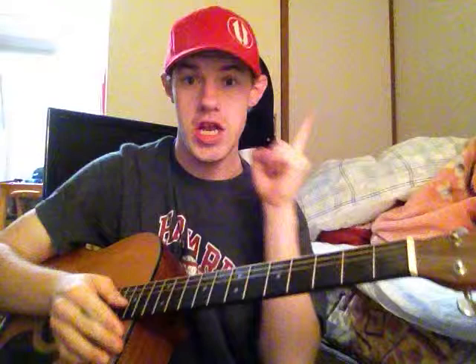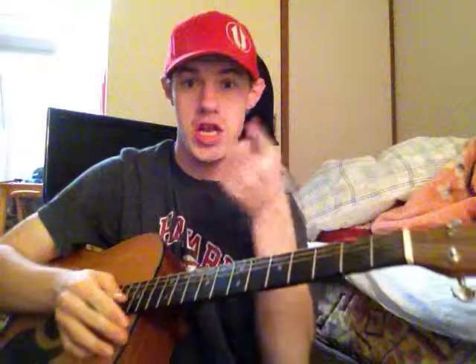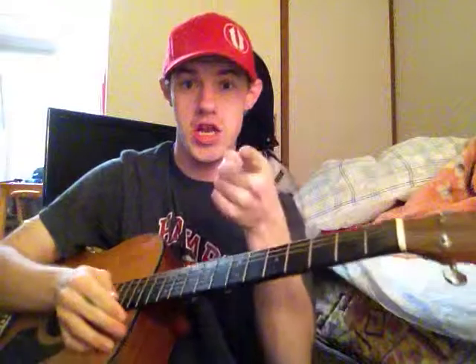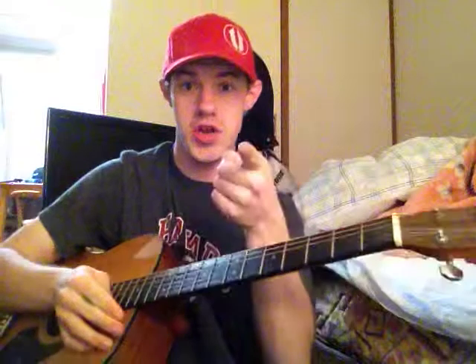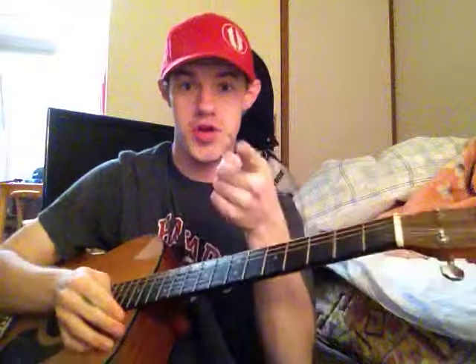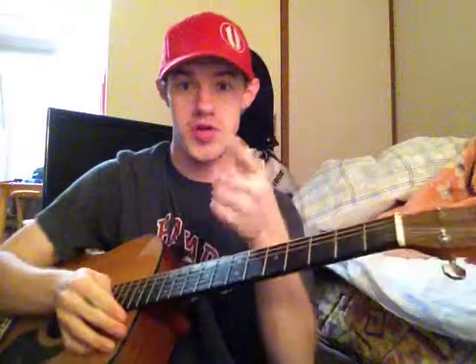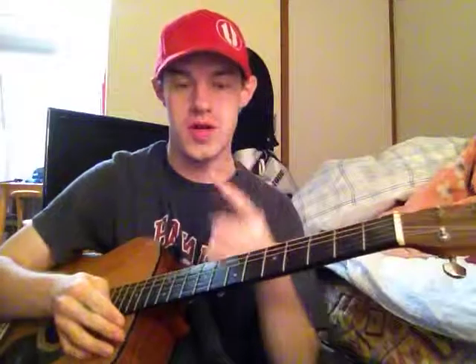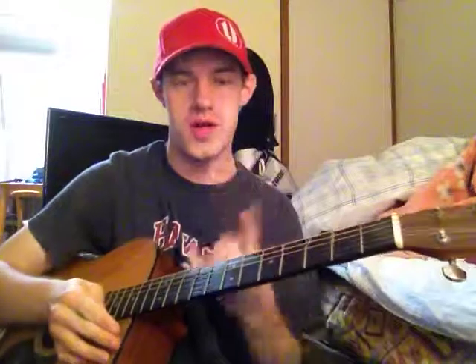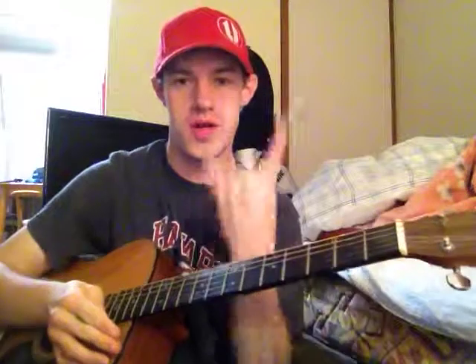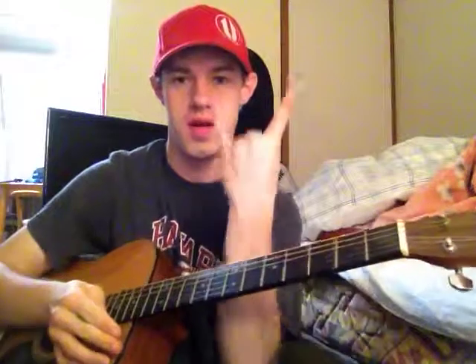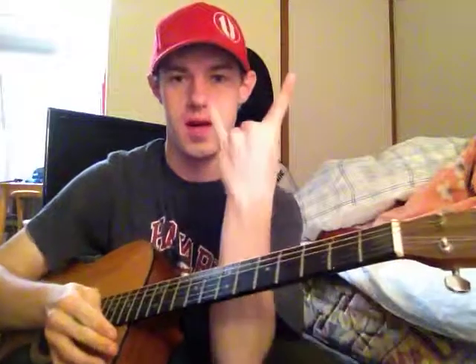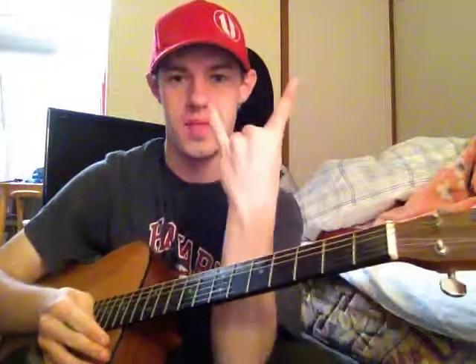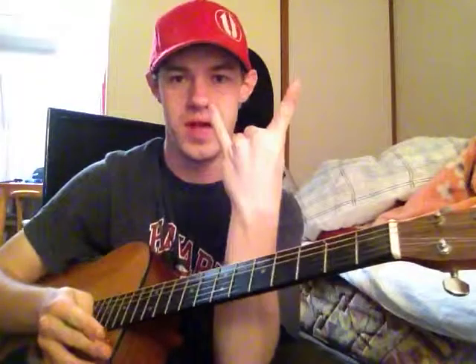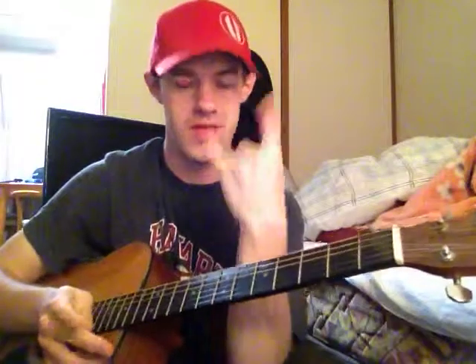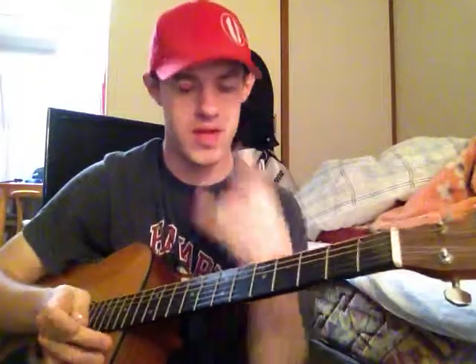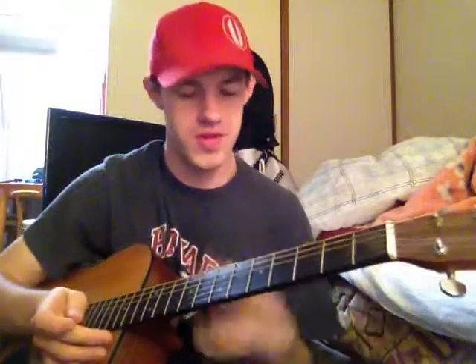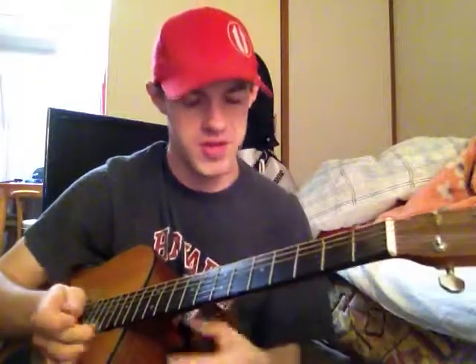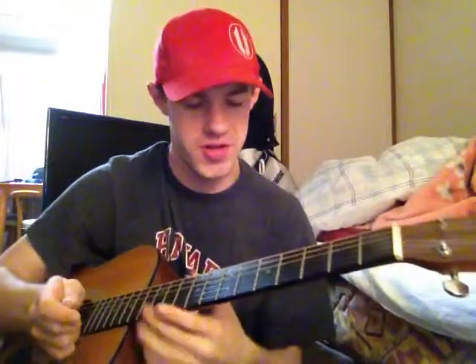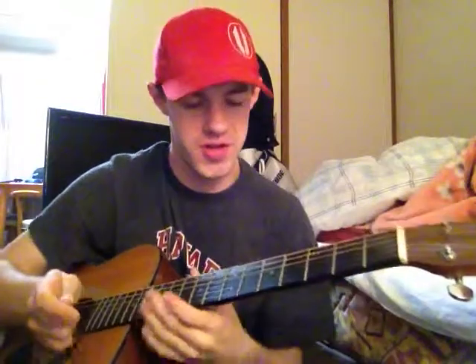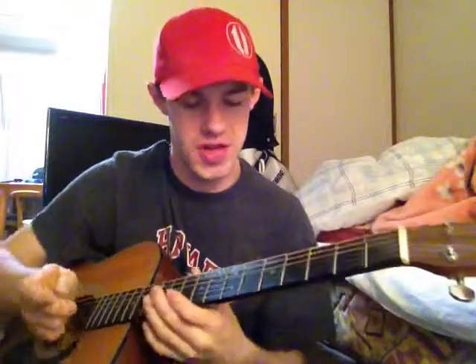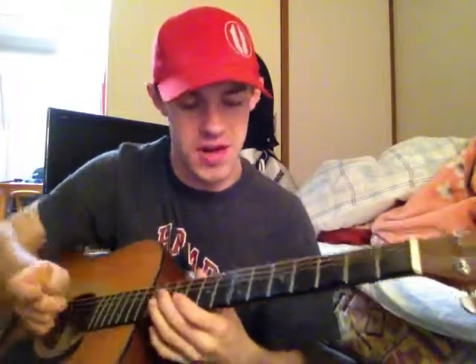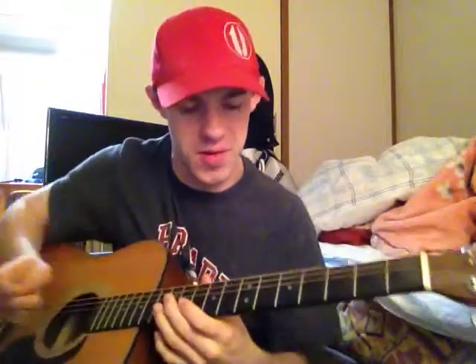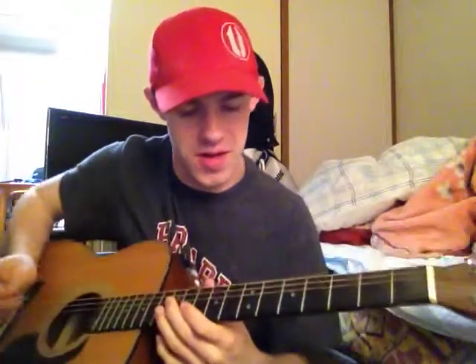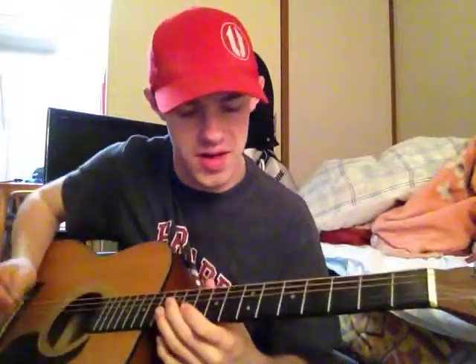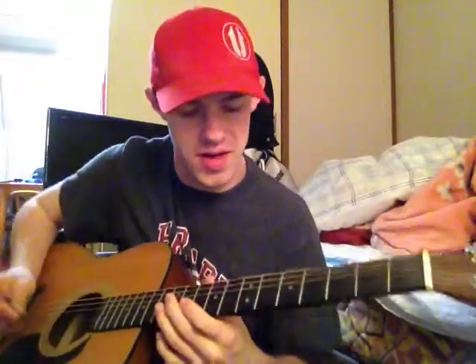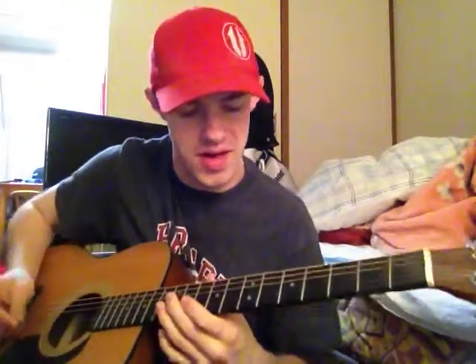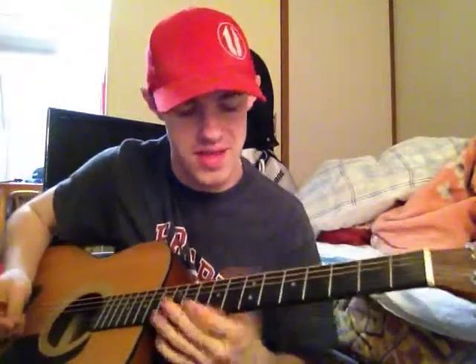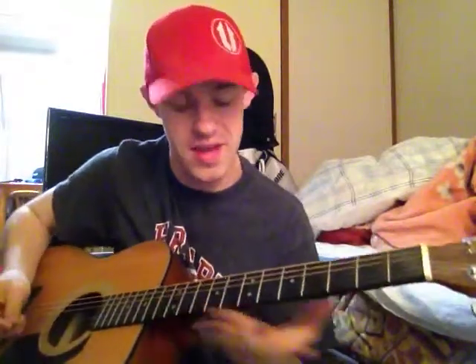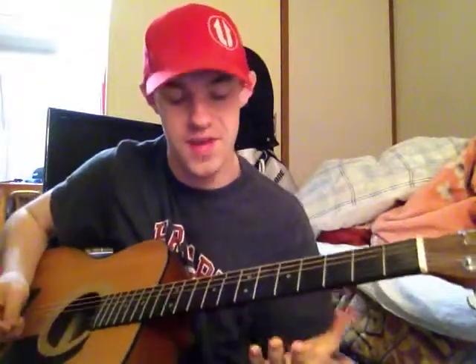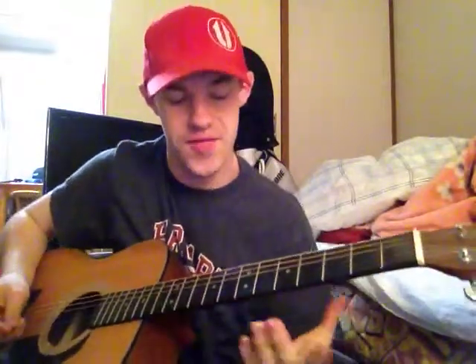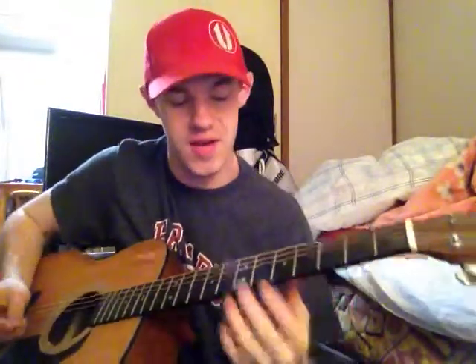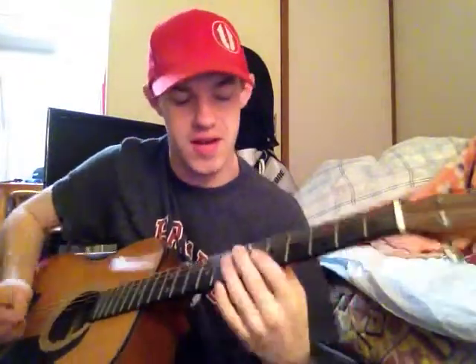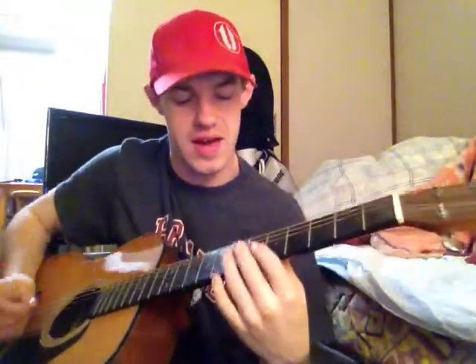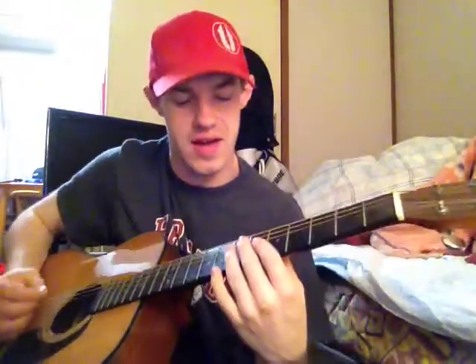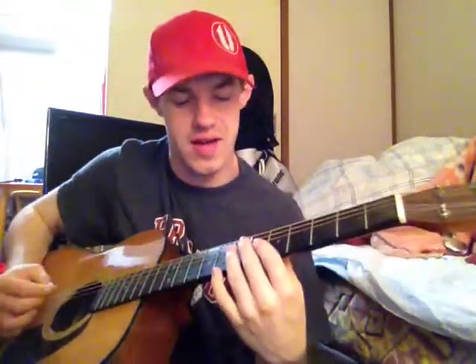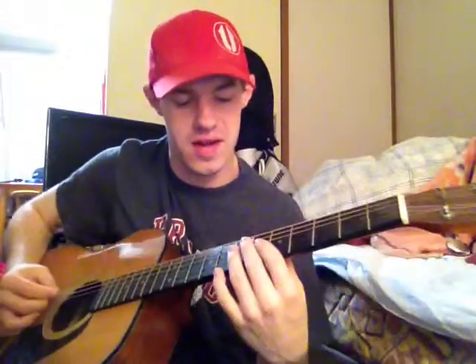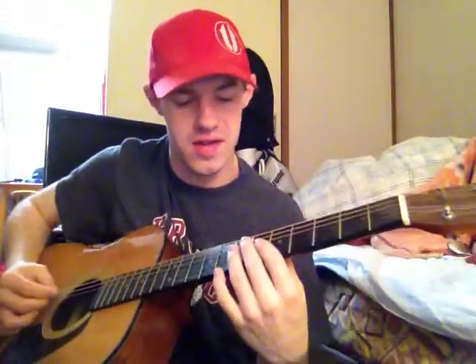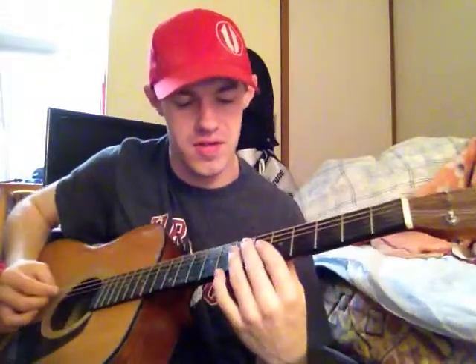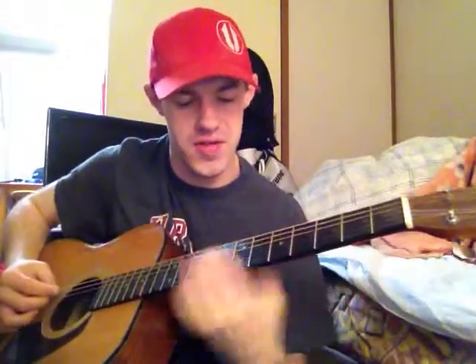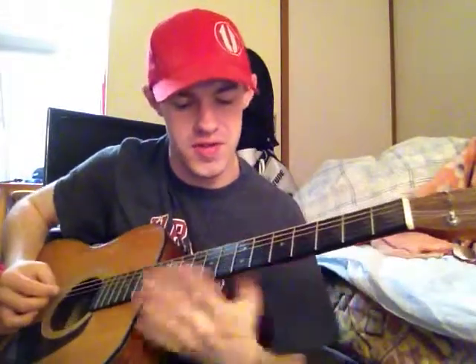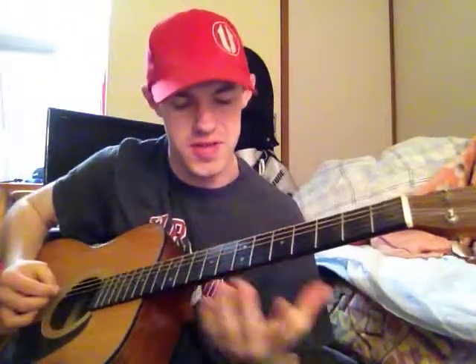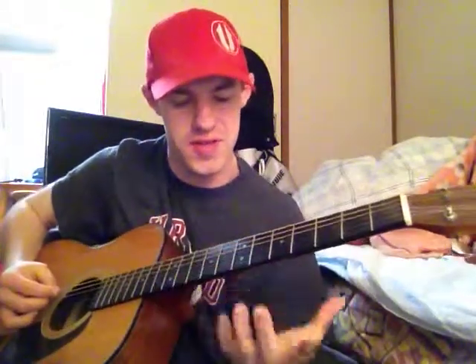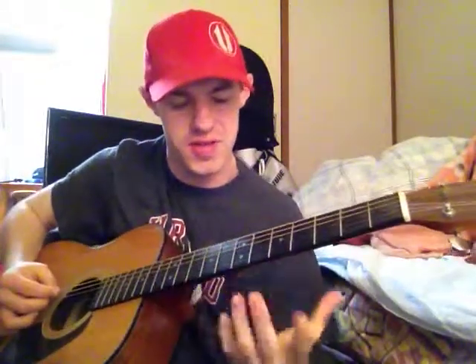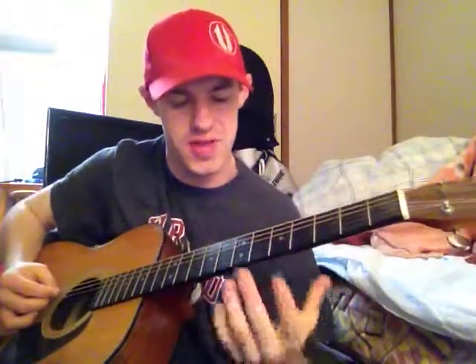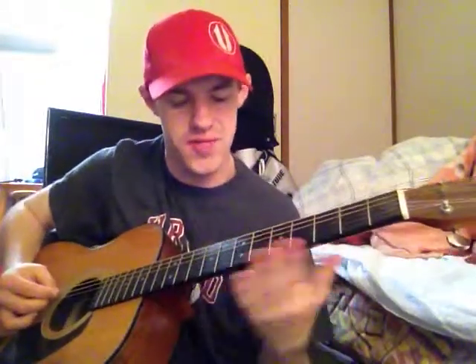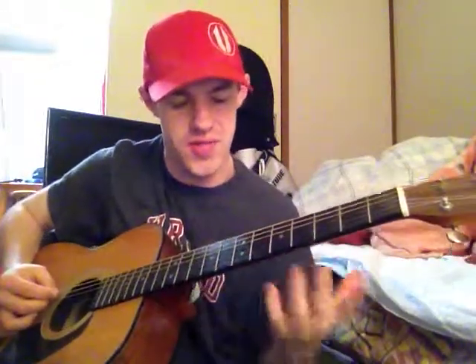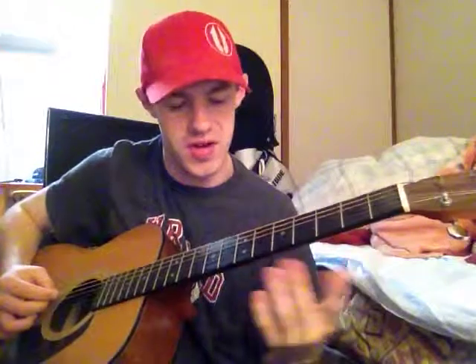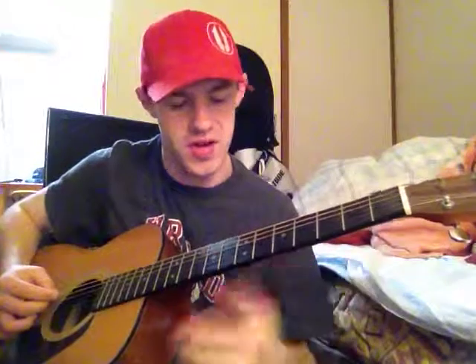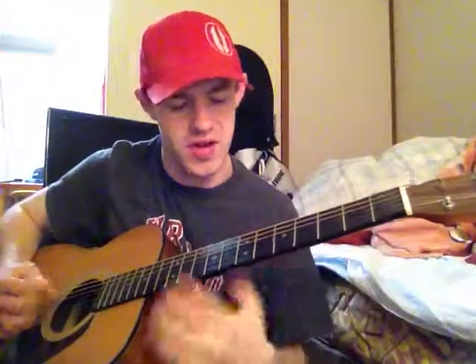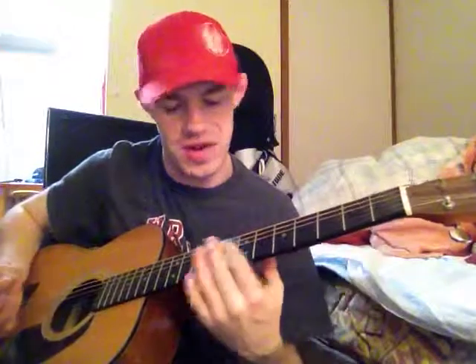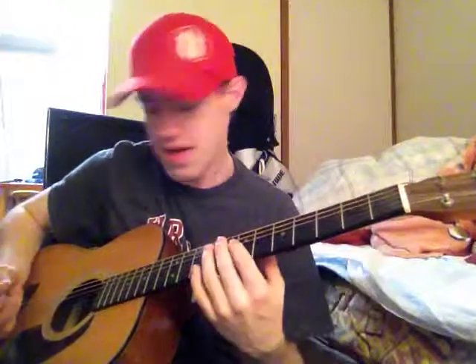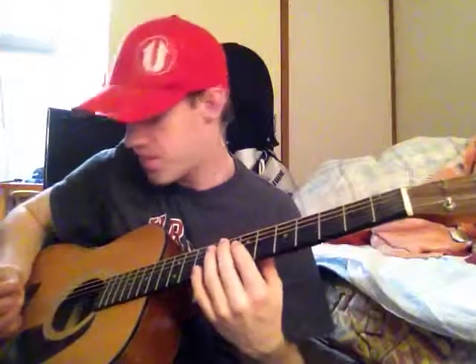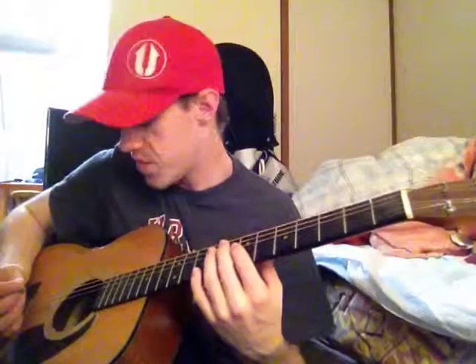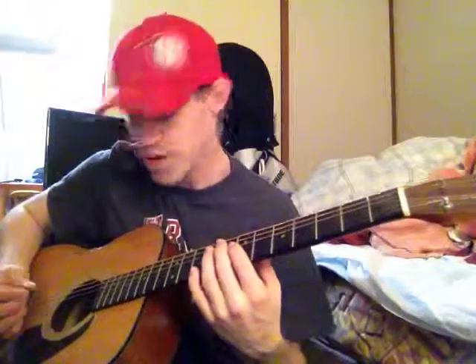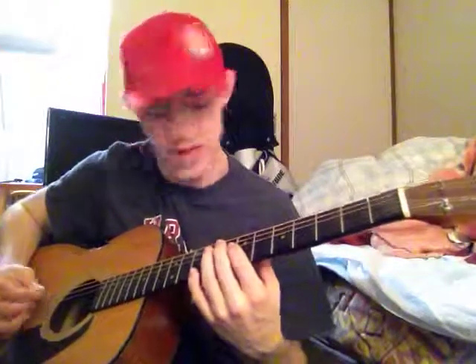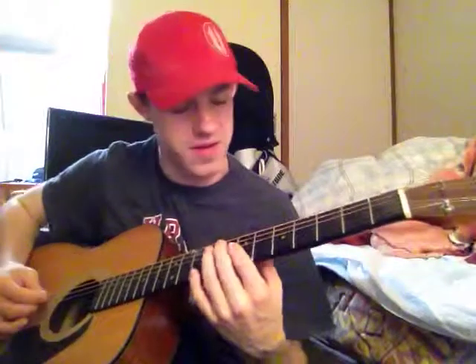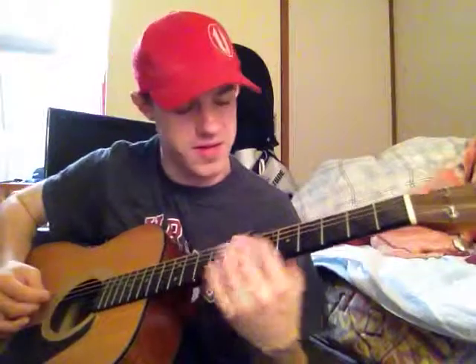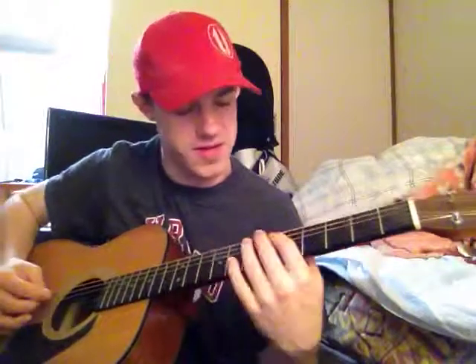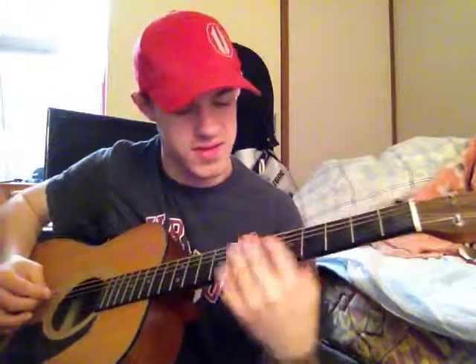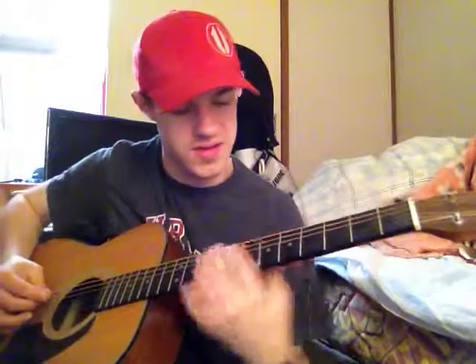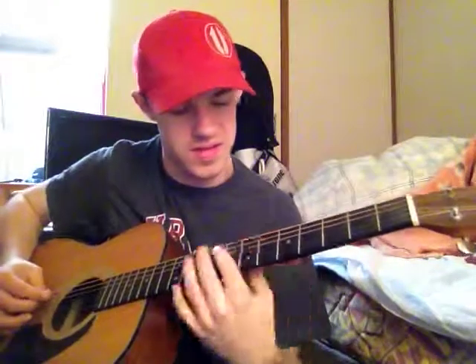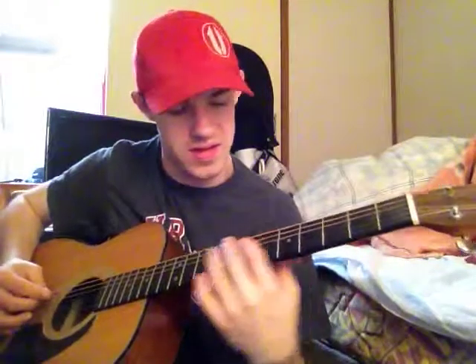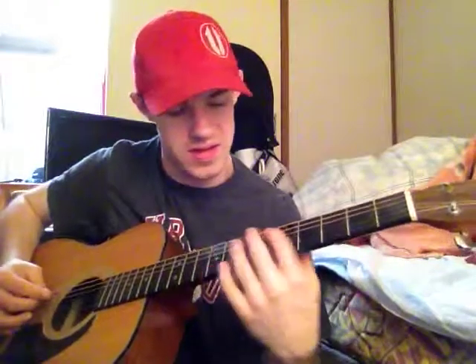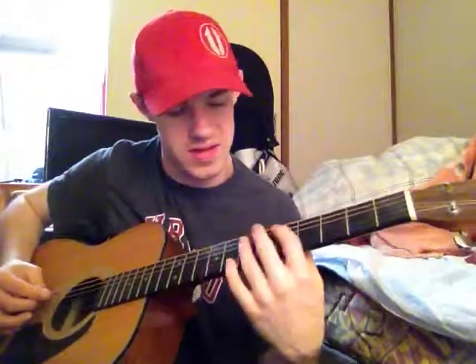Dude, I'm loving the new tune you got working. I think I figured it out. I don't know if you're using the same fingering or not, but I think it goes a little something like this.